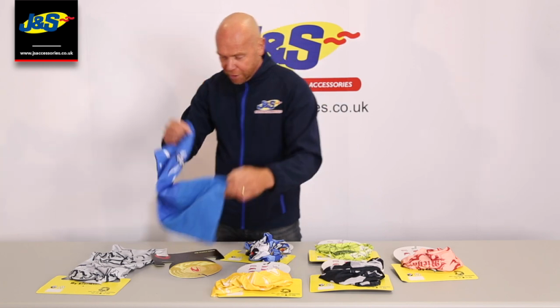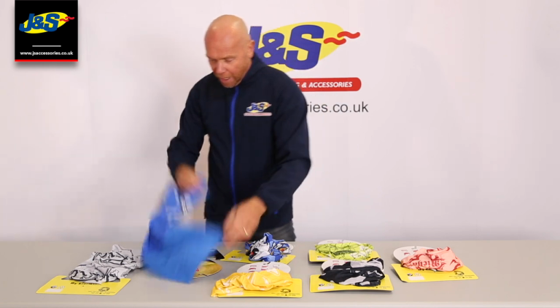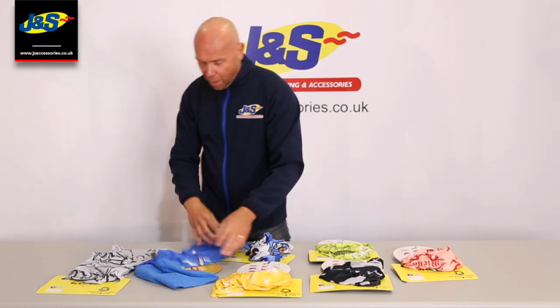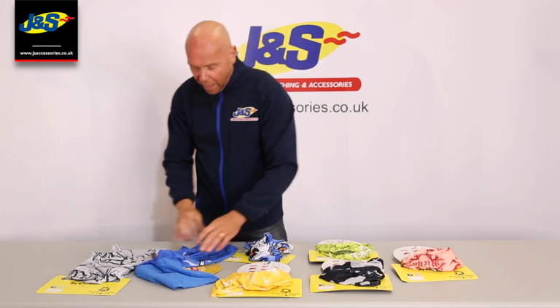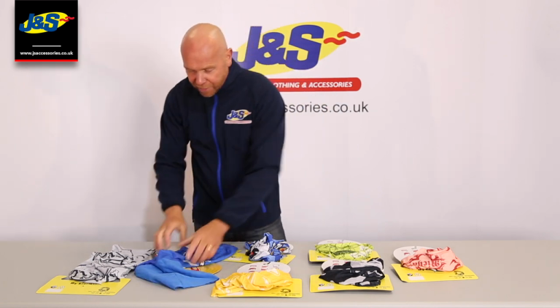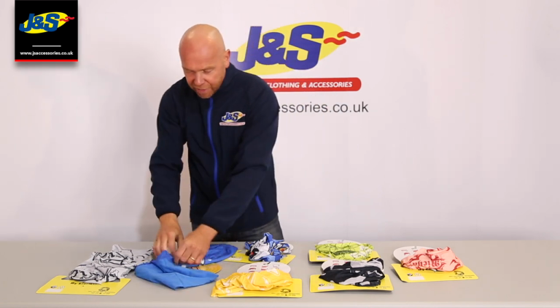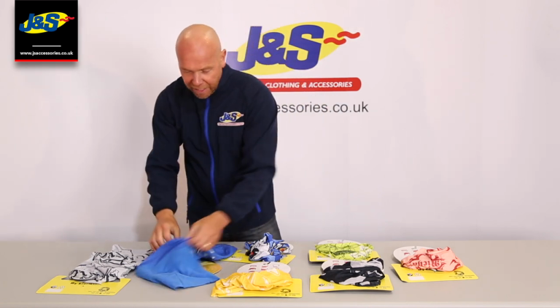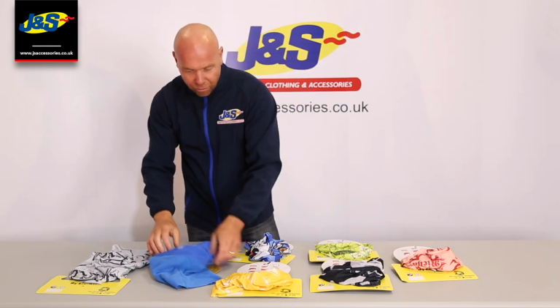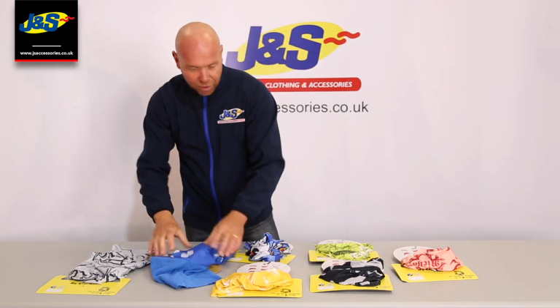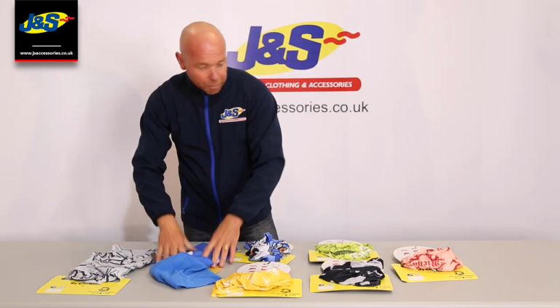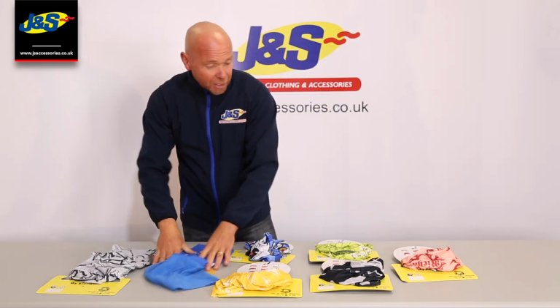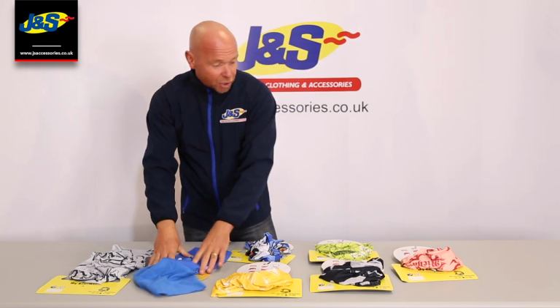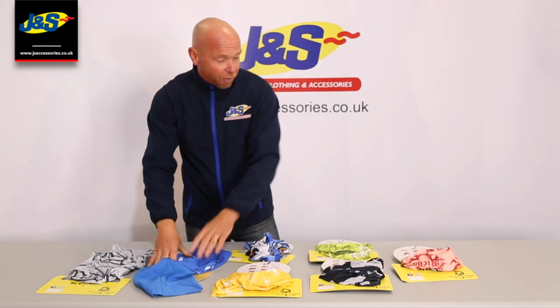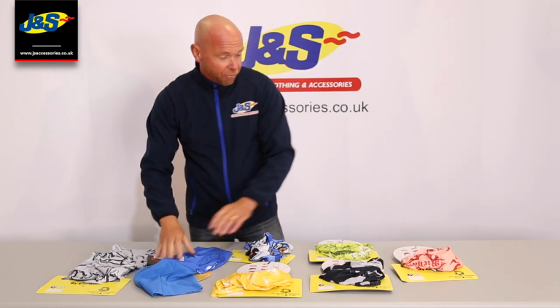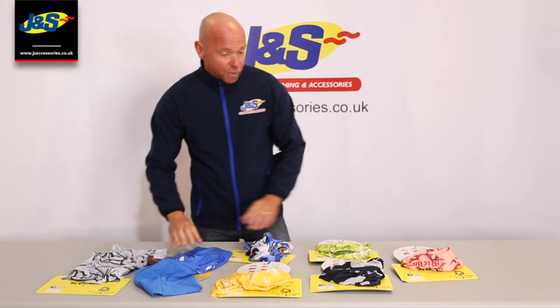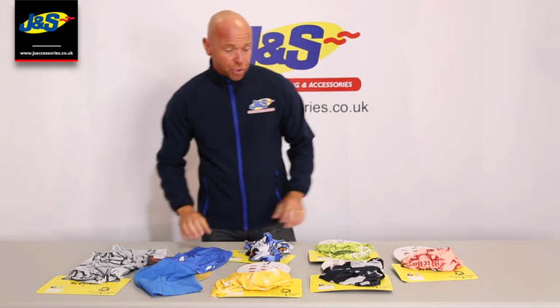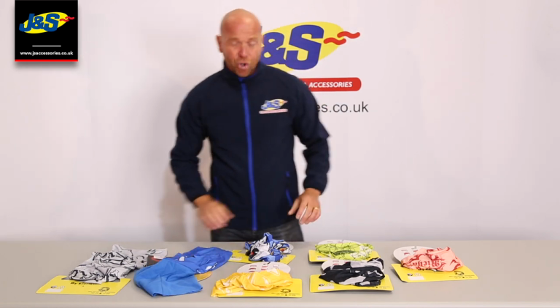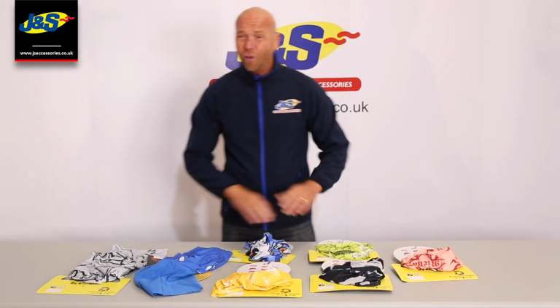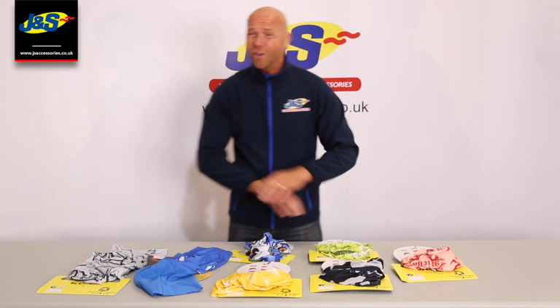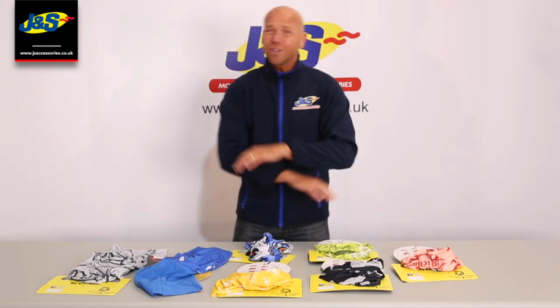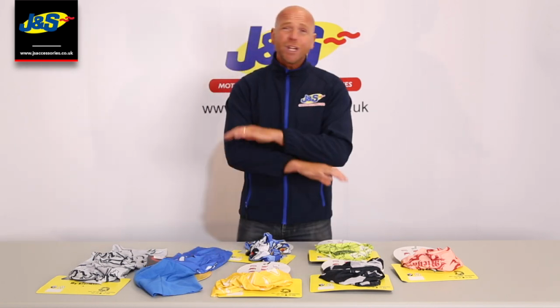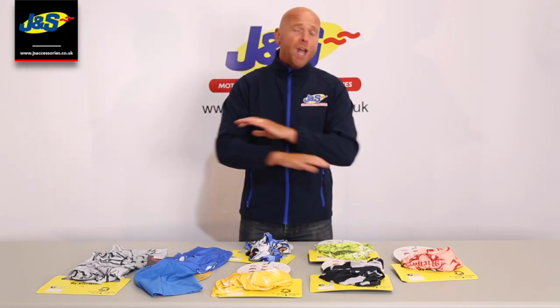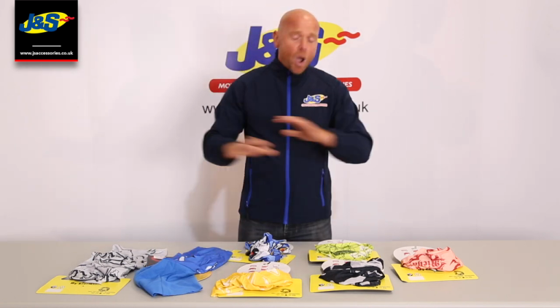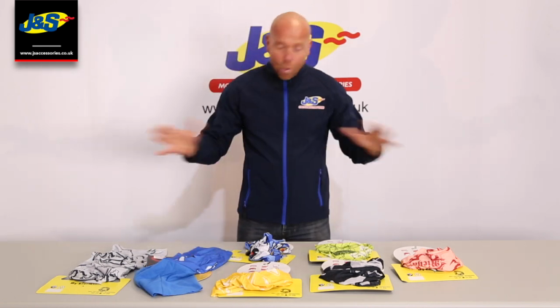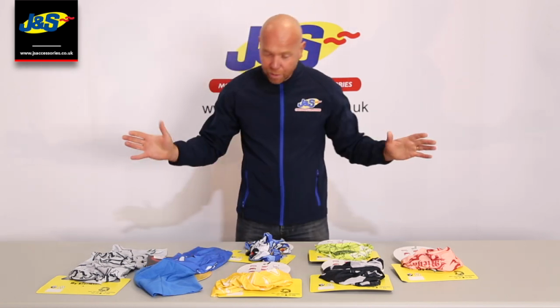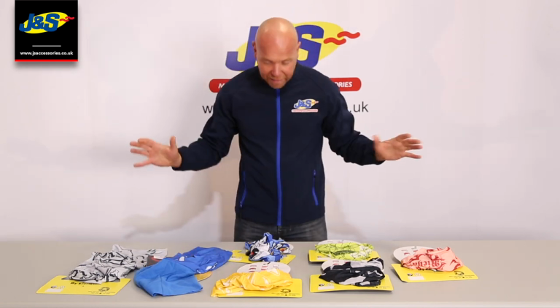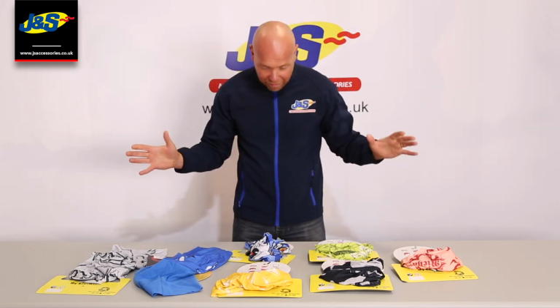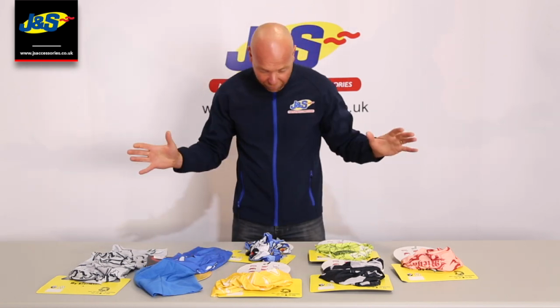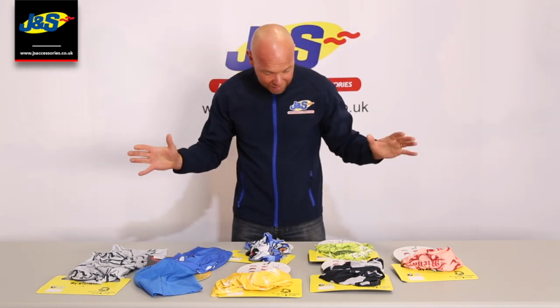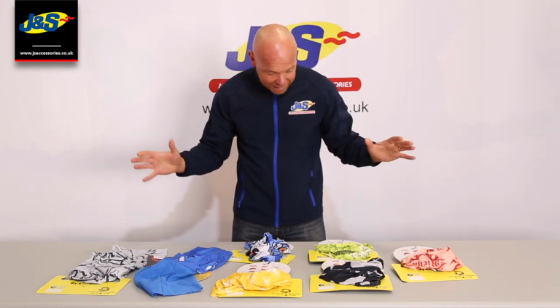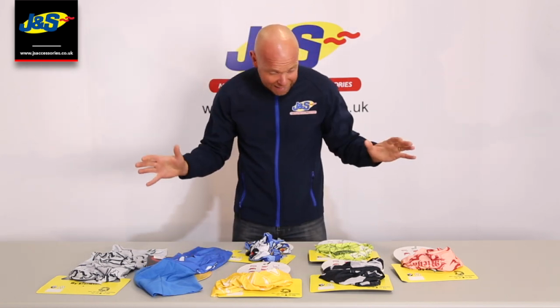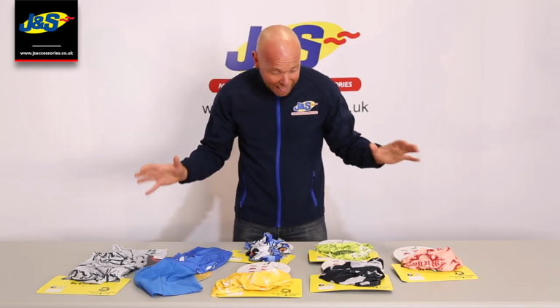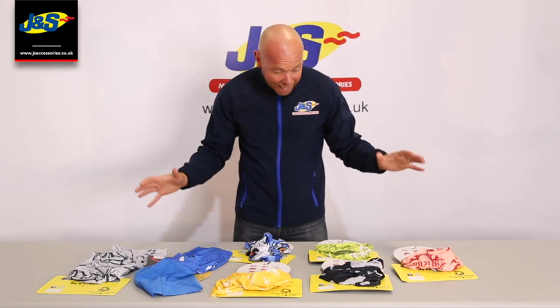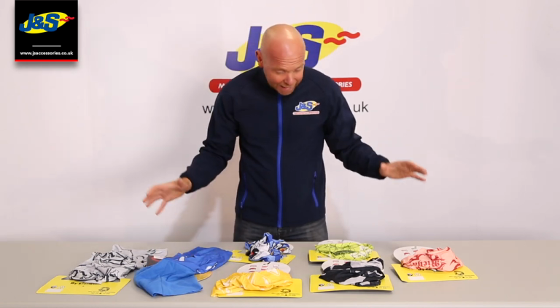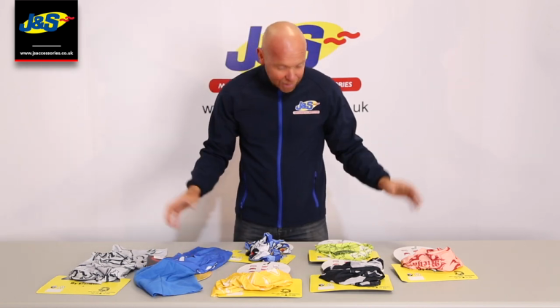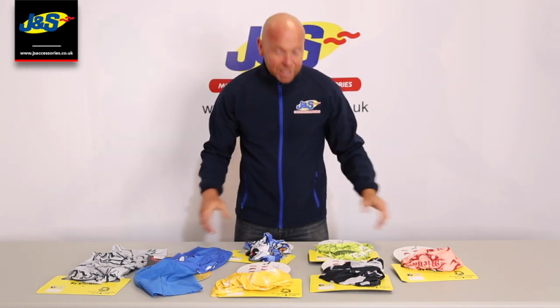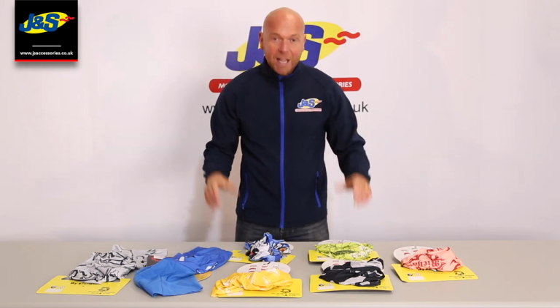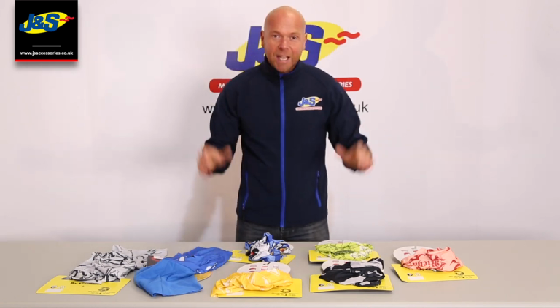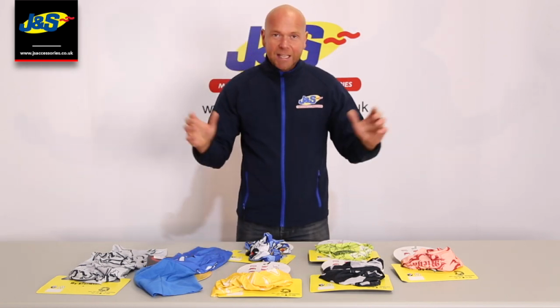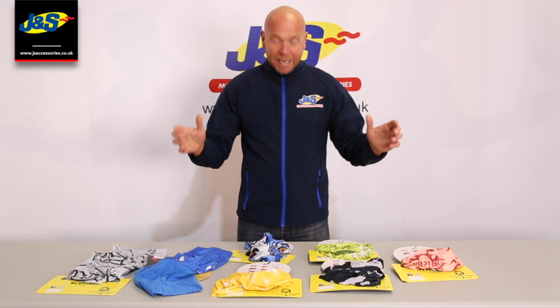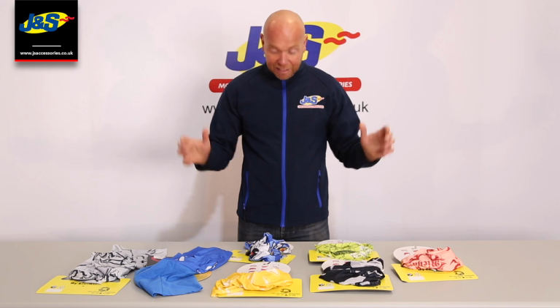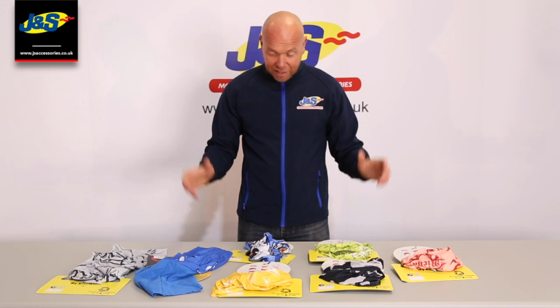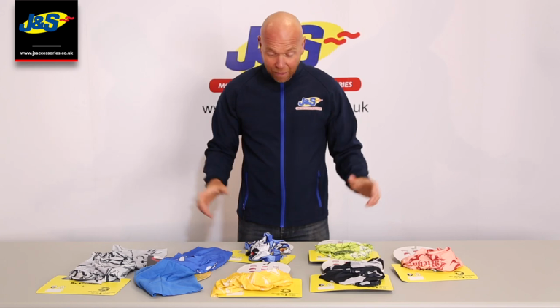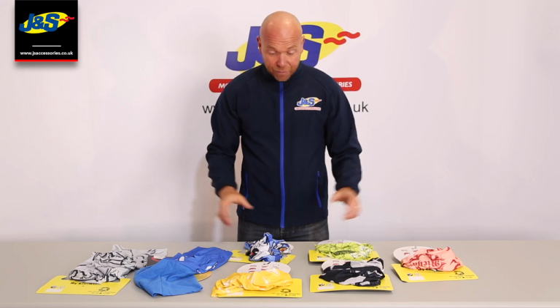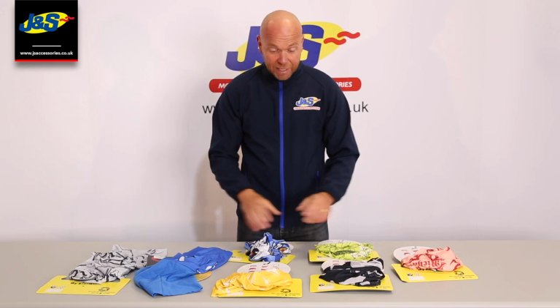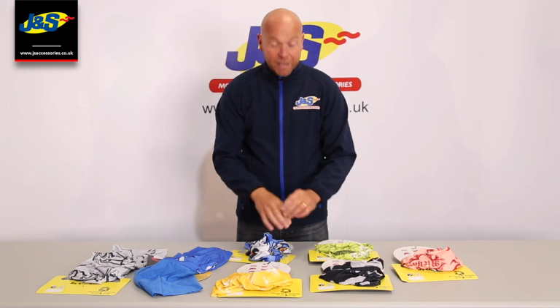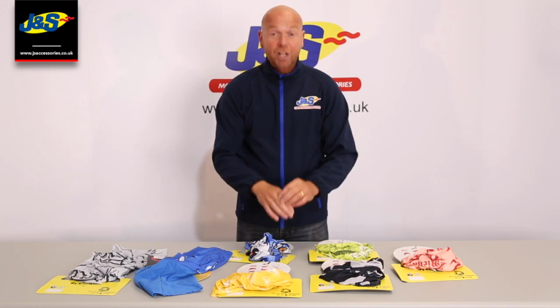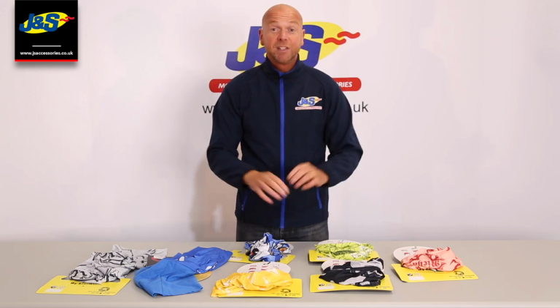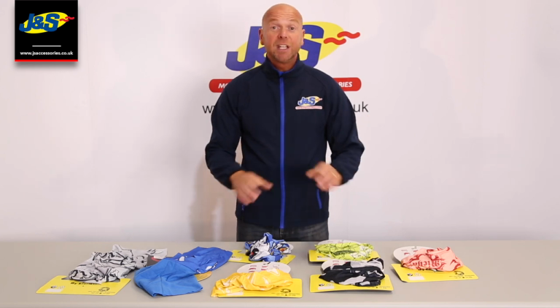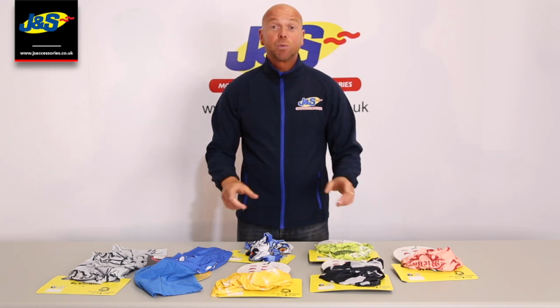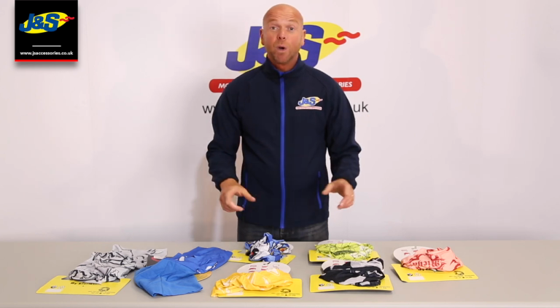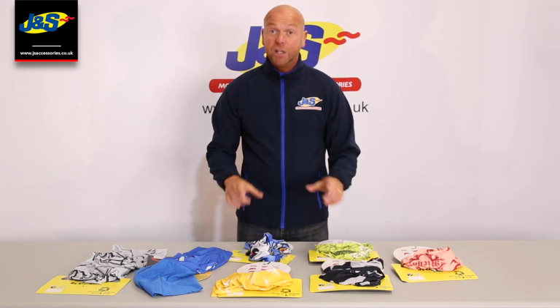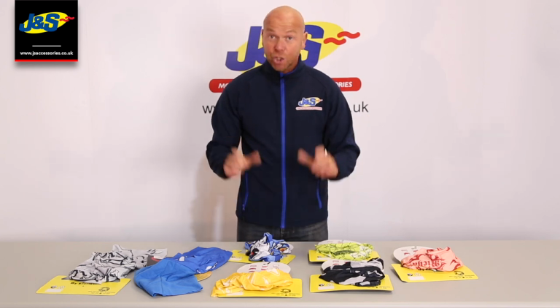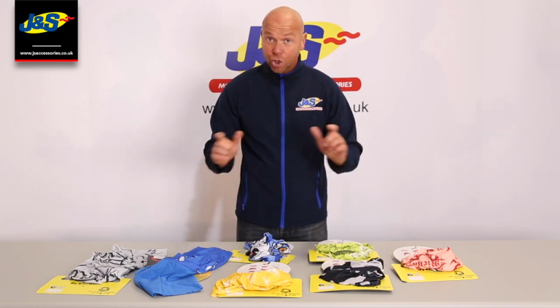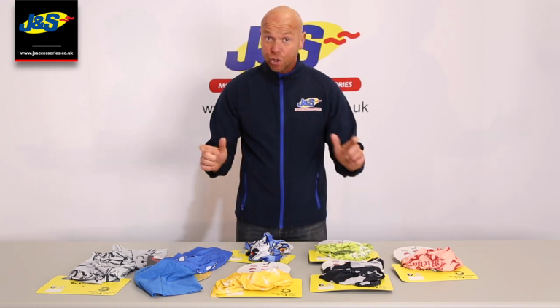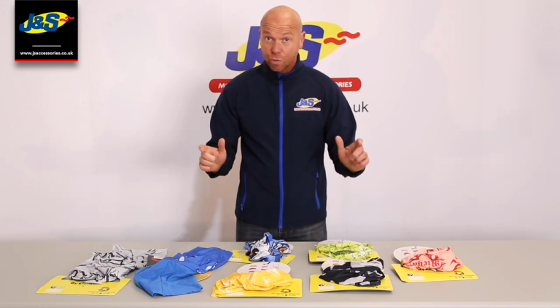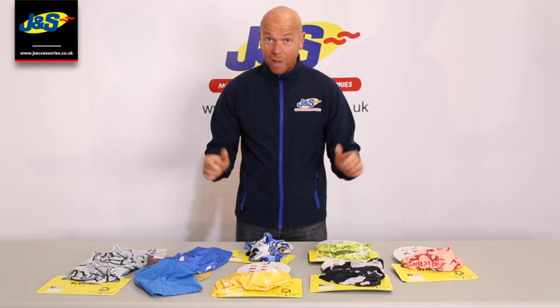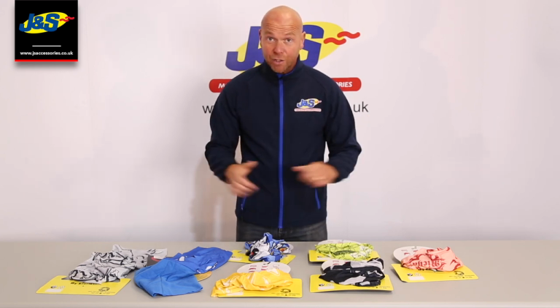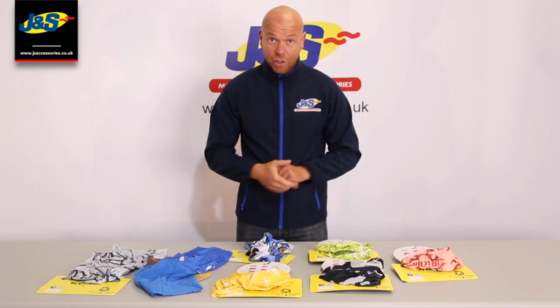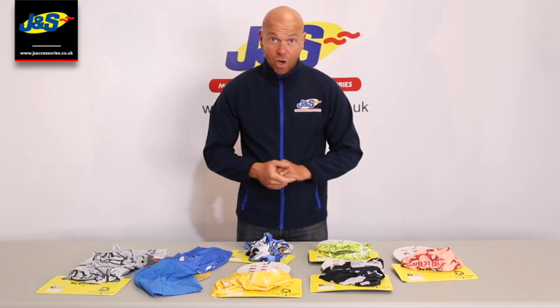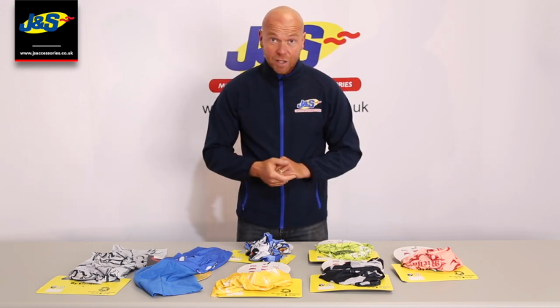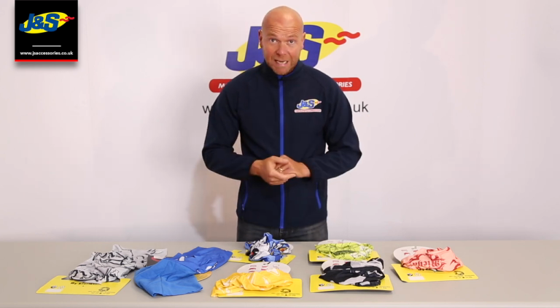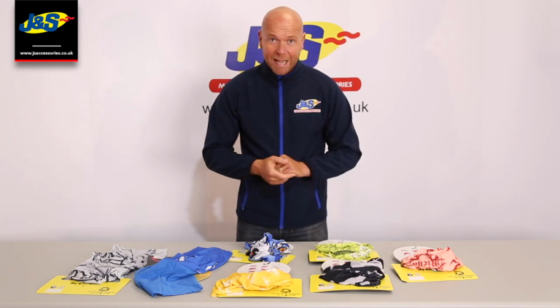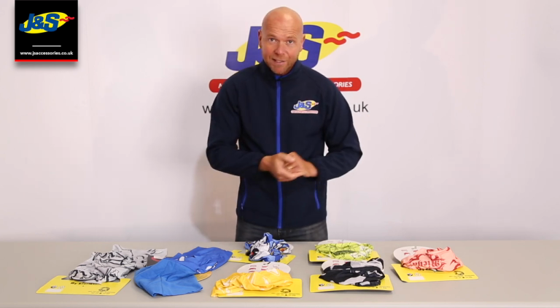So as I say, they're on a special offer in the store. There's loads of different designs — get yourselves in because this one is just while stocks last.